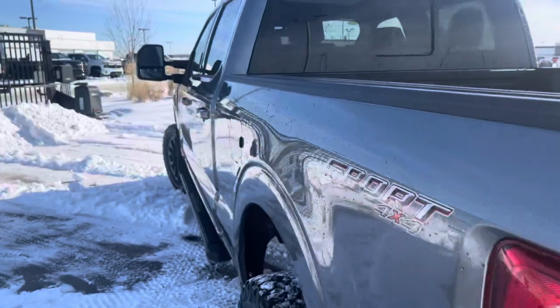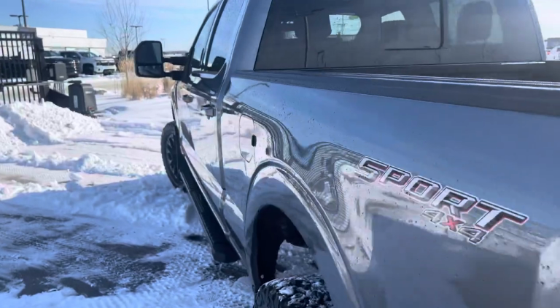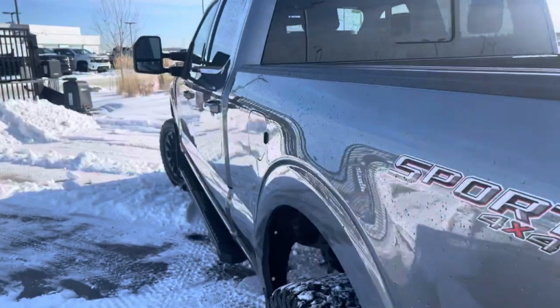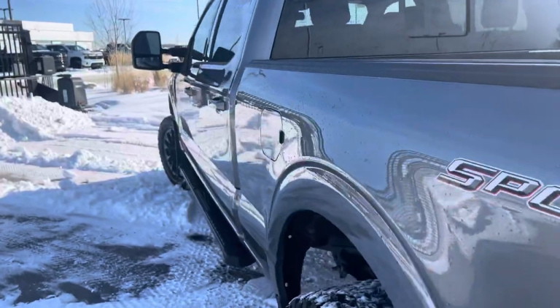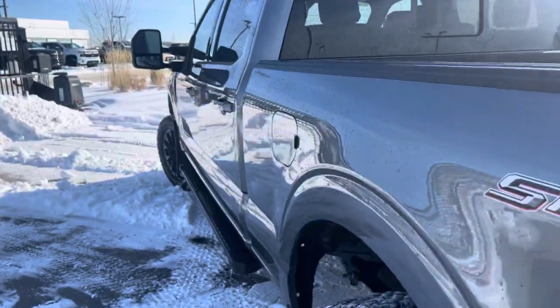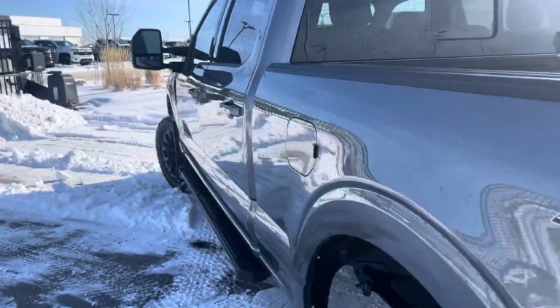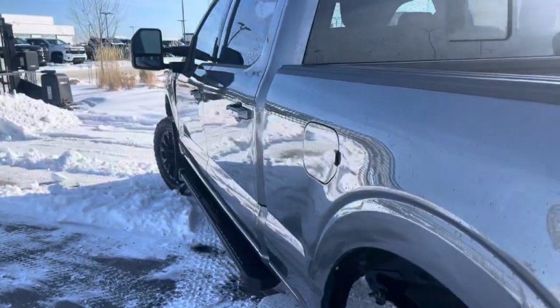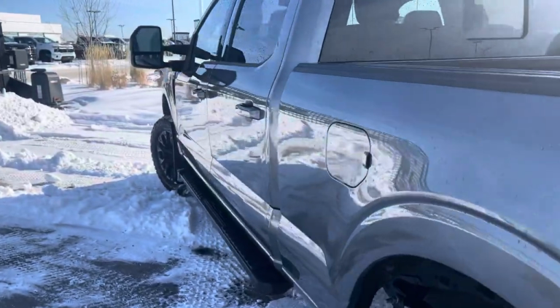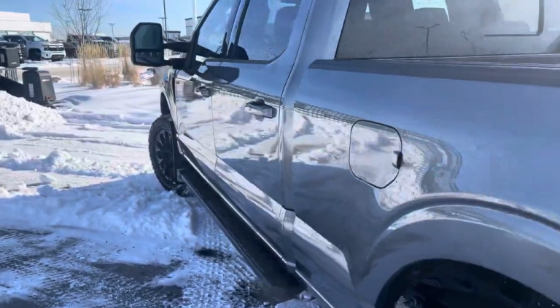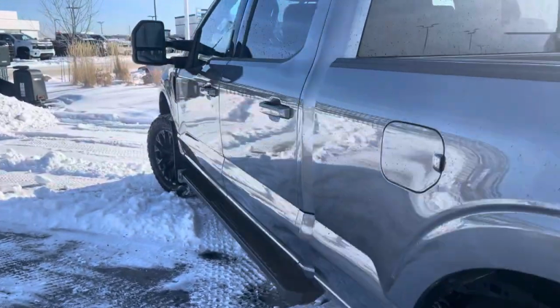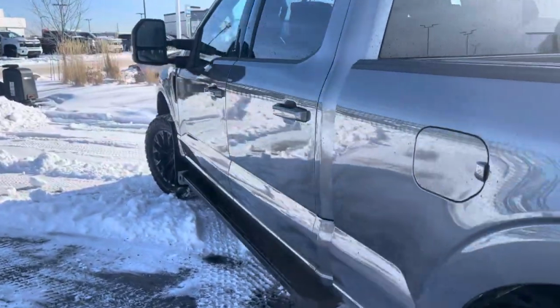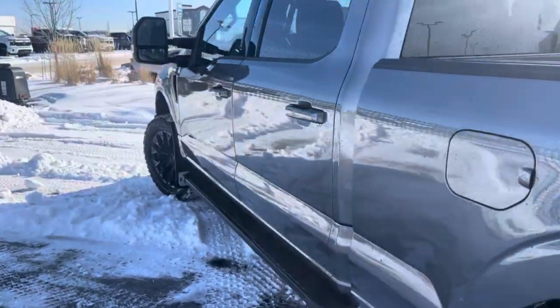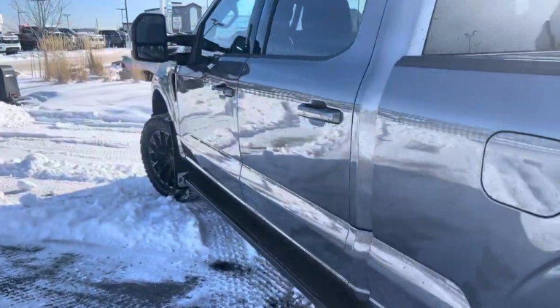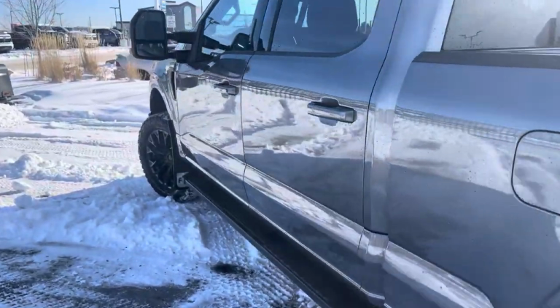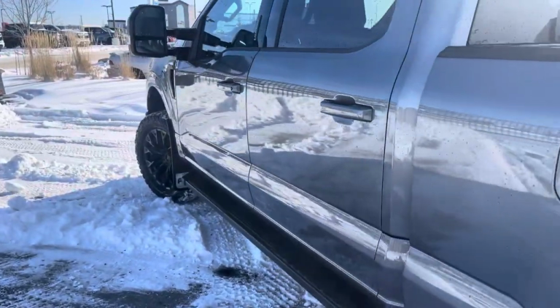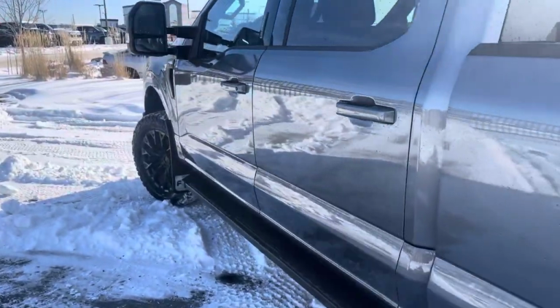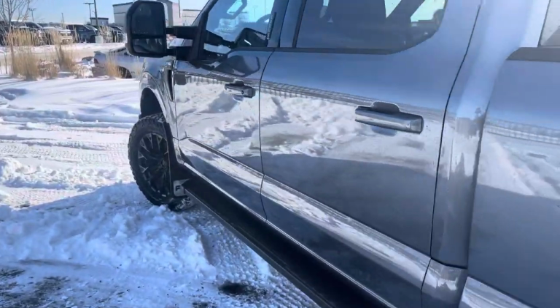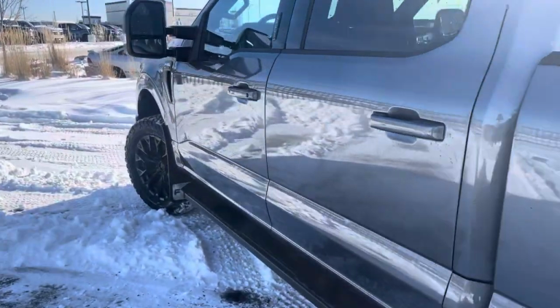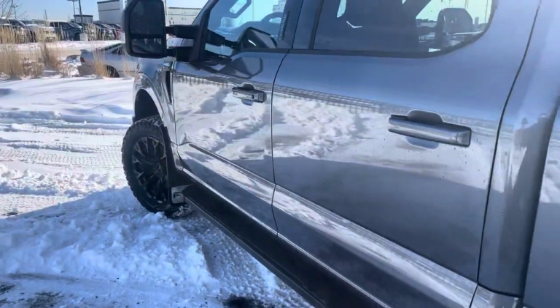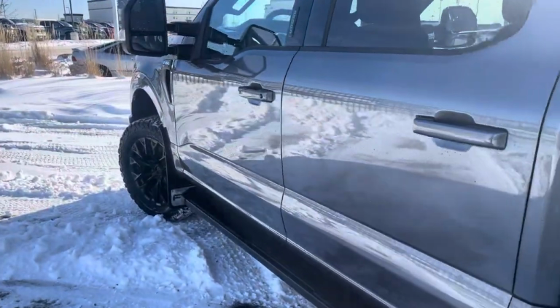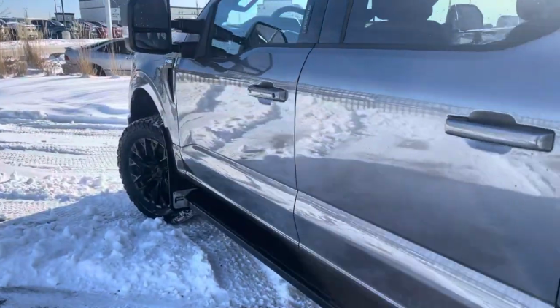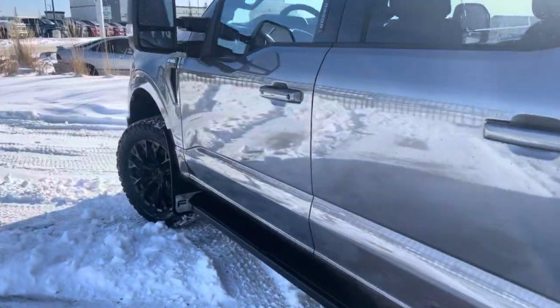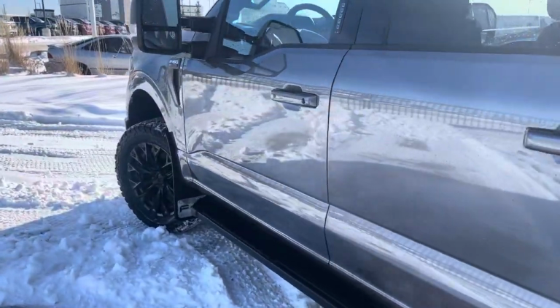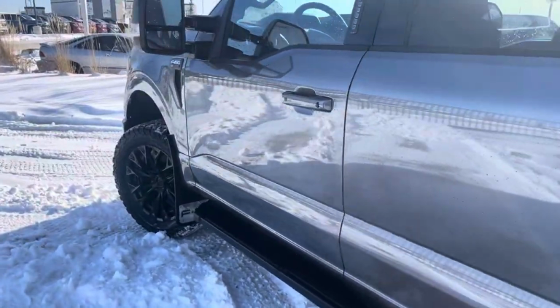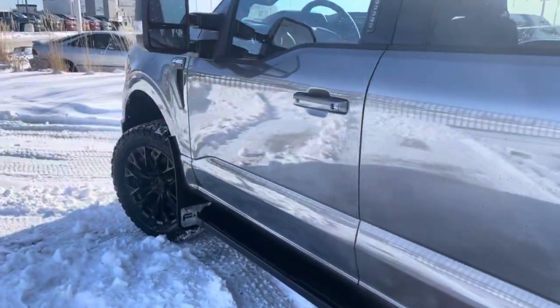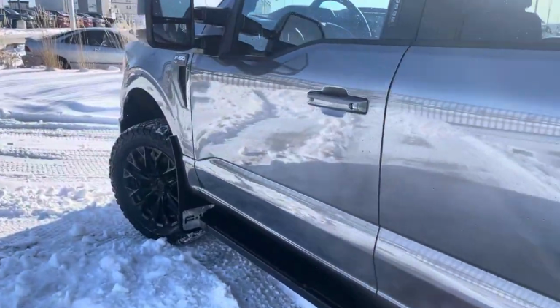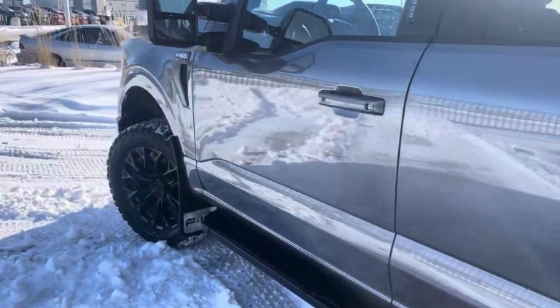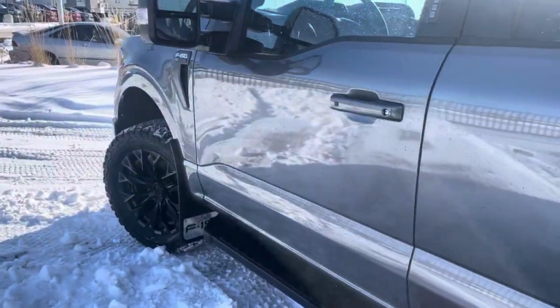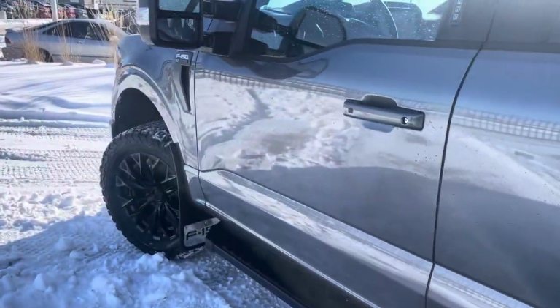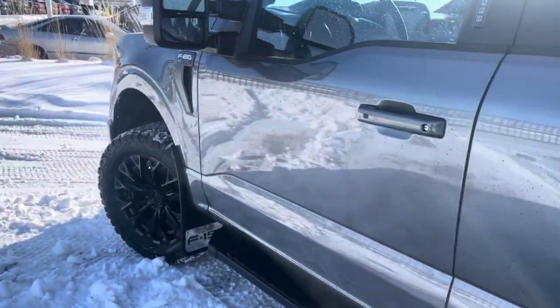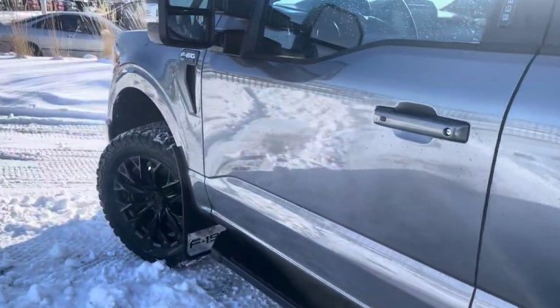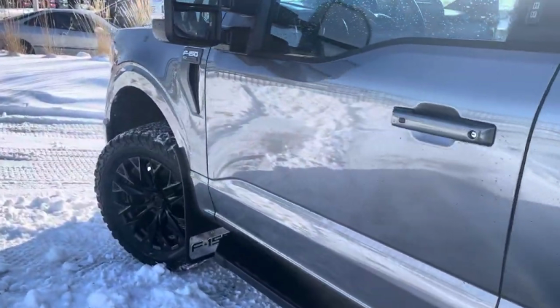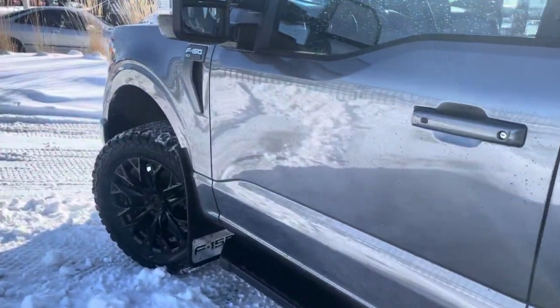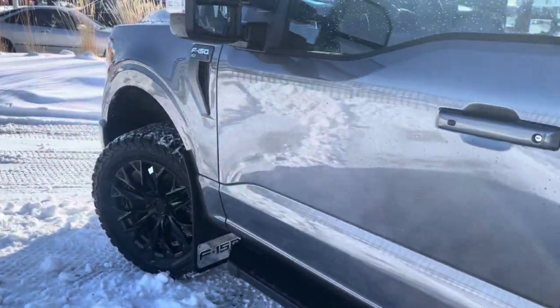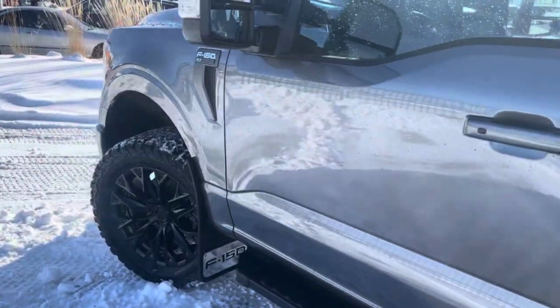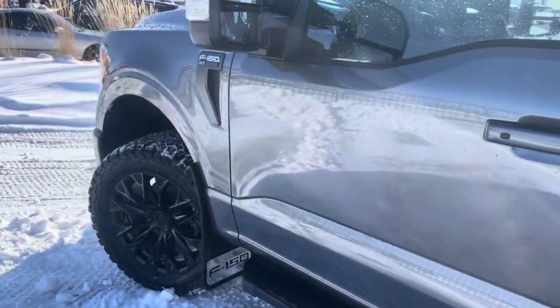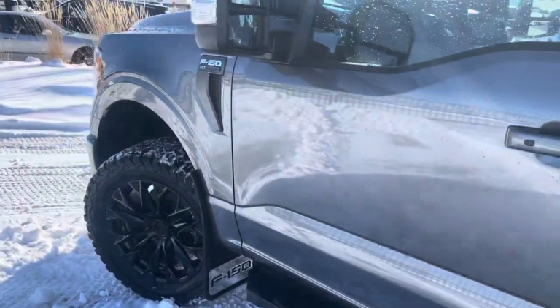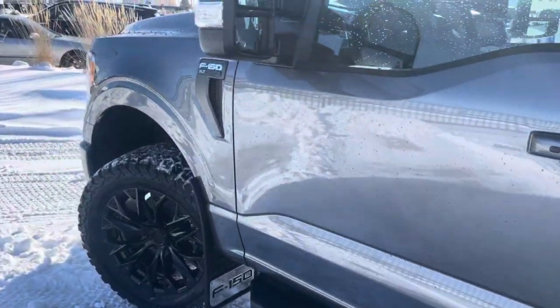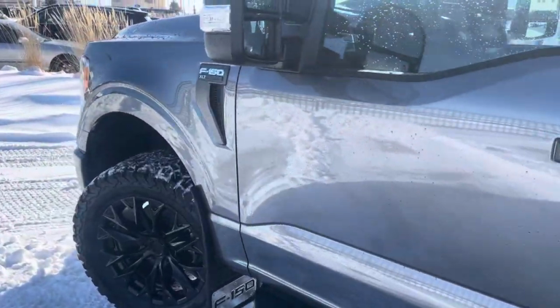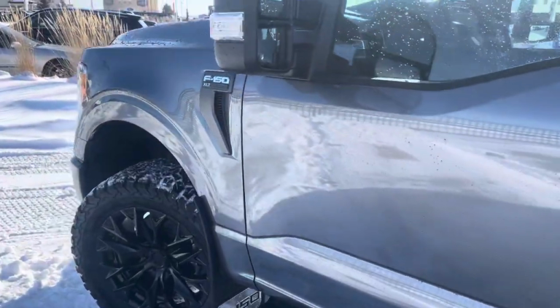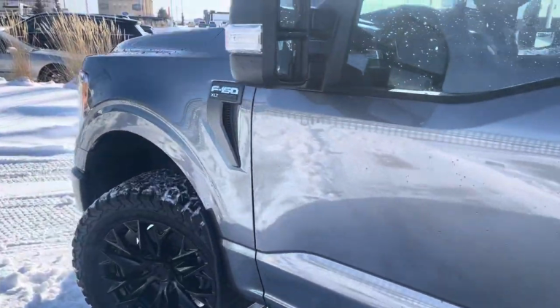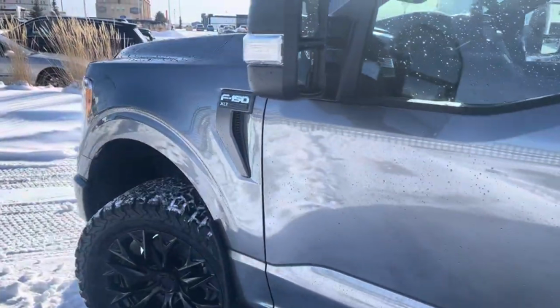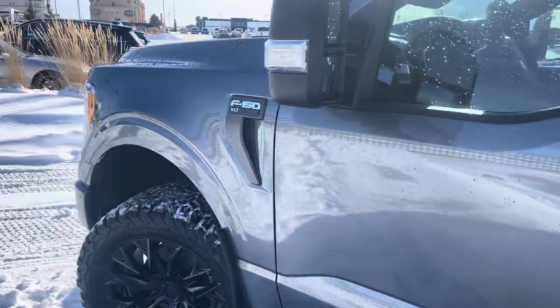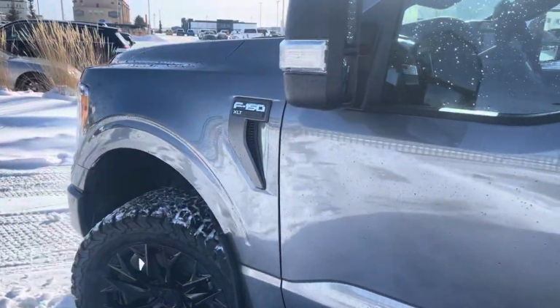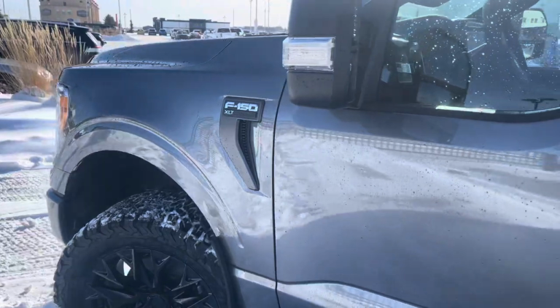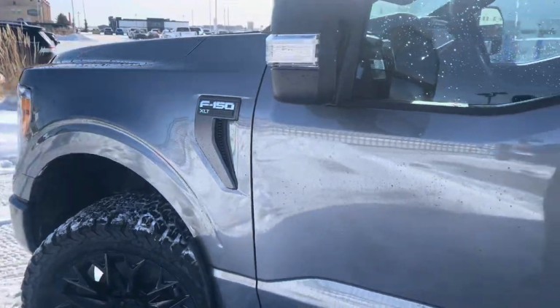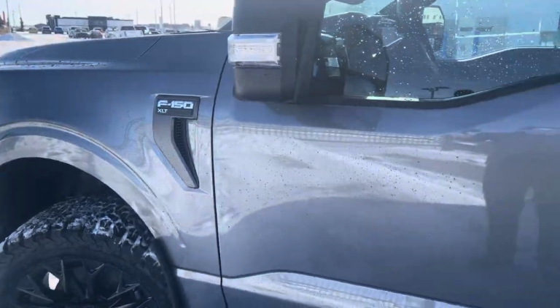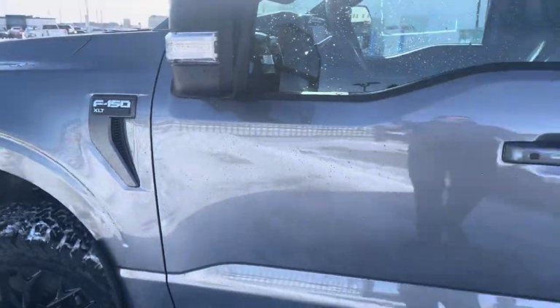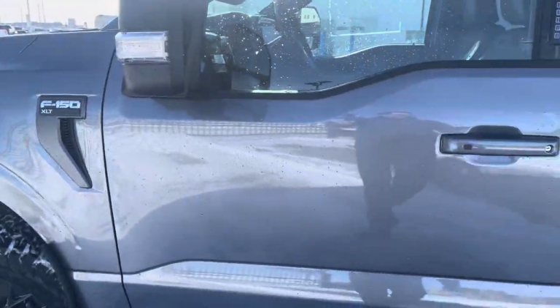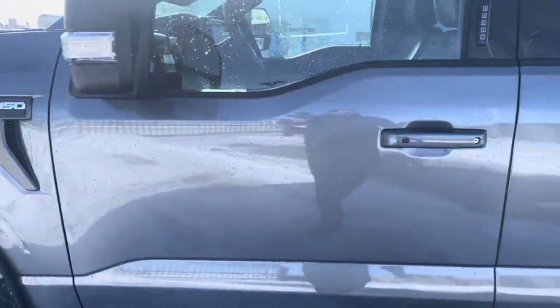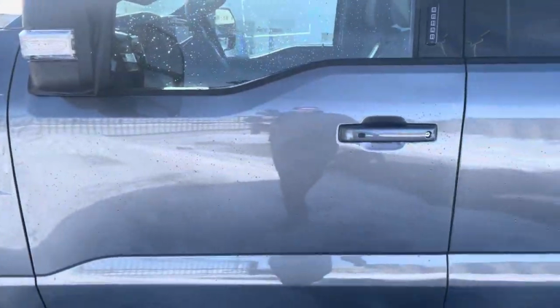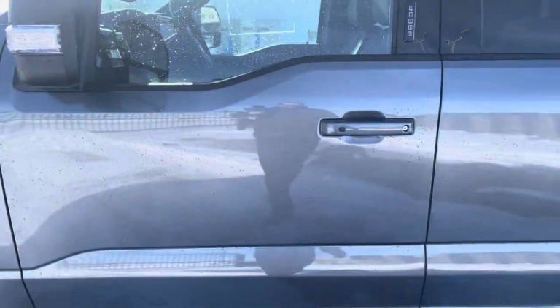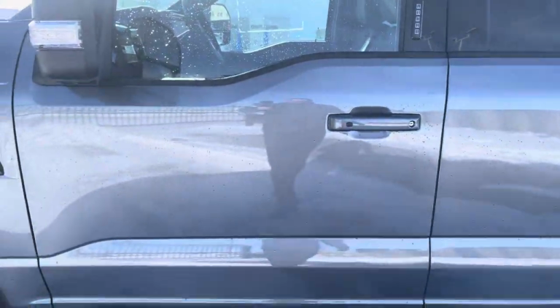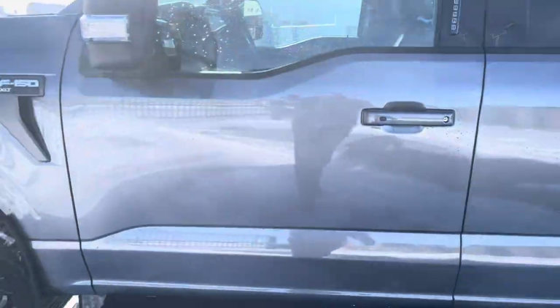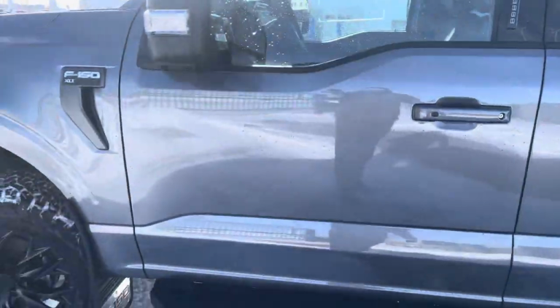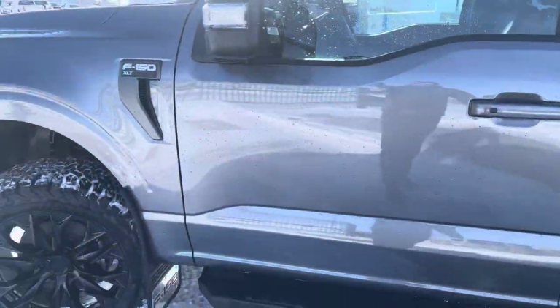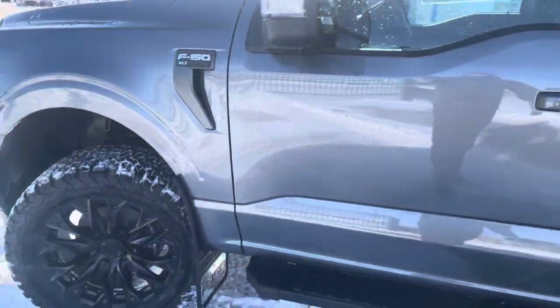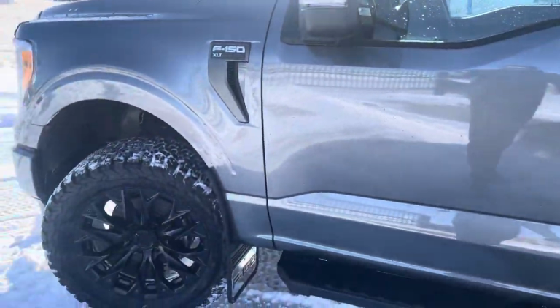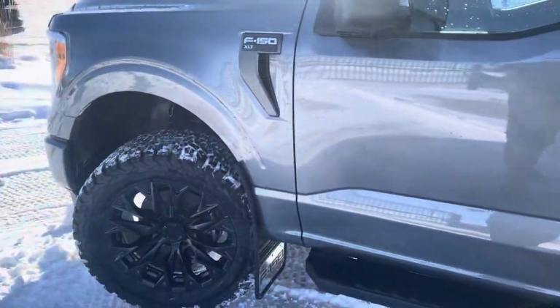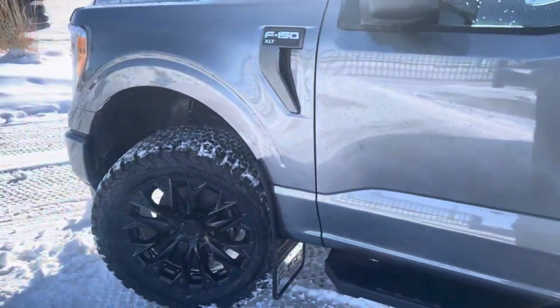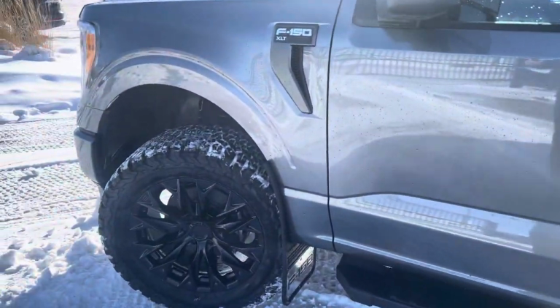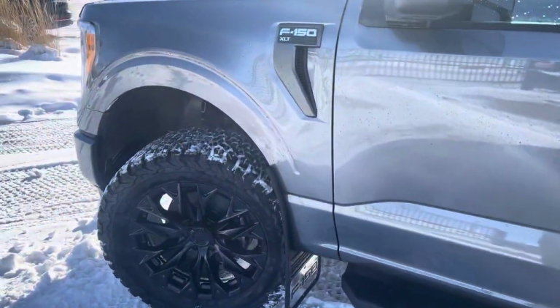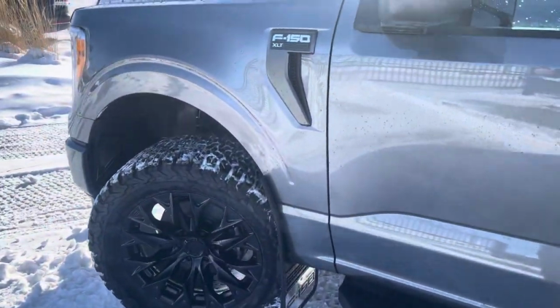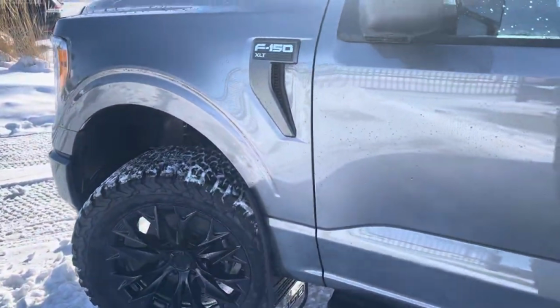This truck is leveled as well — the front sits equal with the back, as a two-inch leveling kit has been installed.